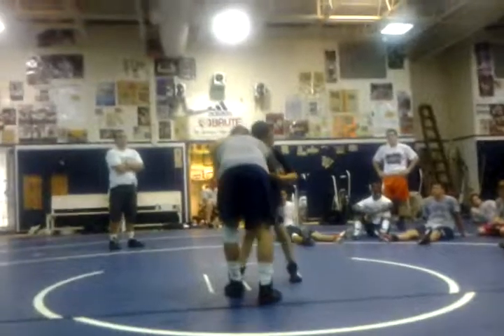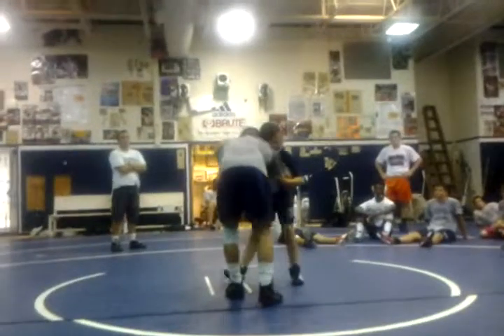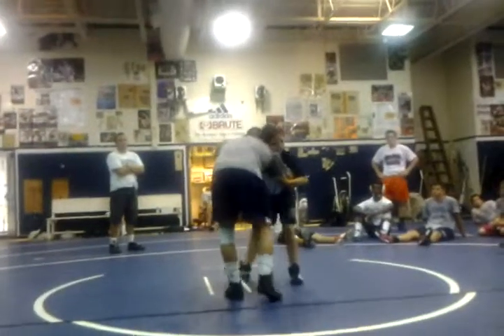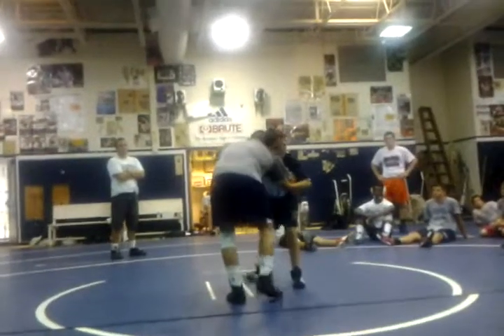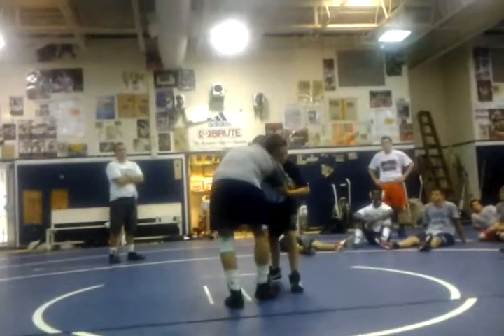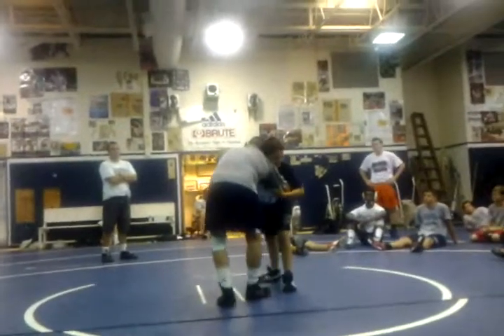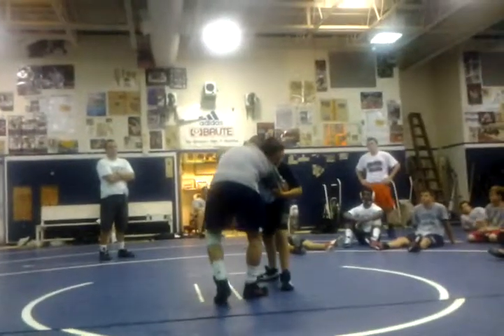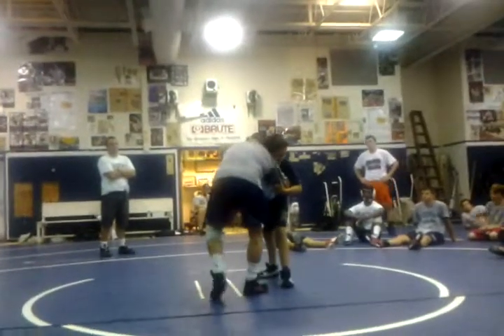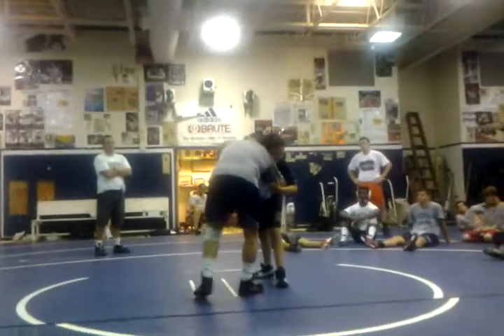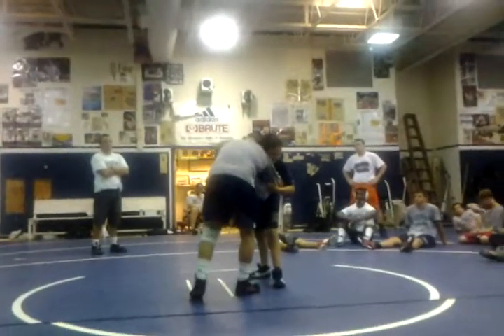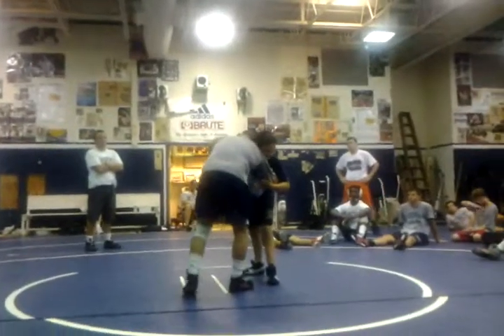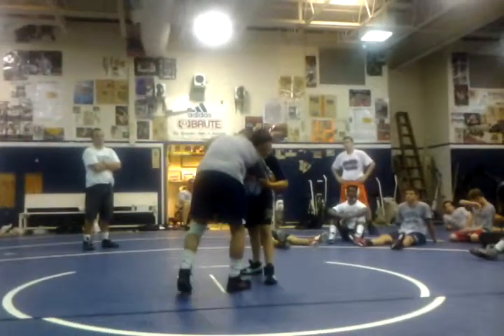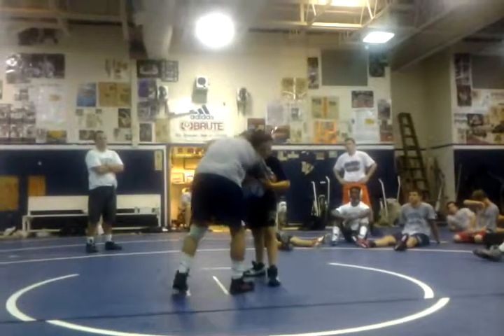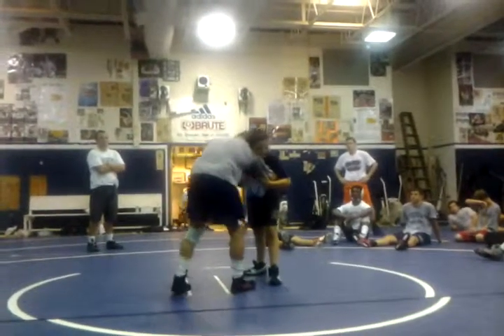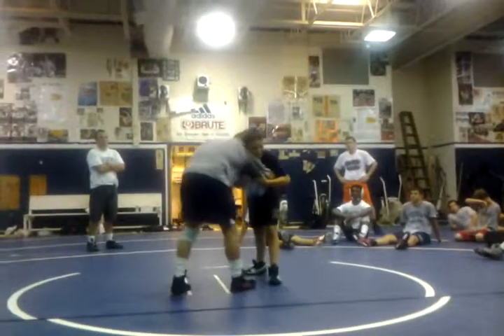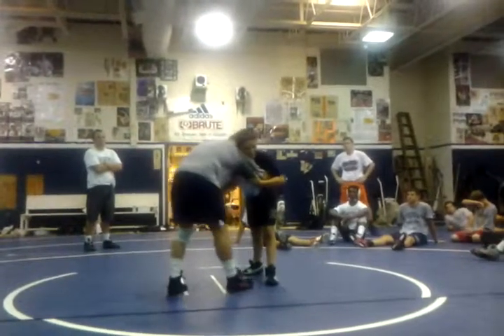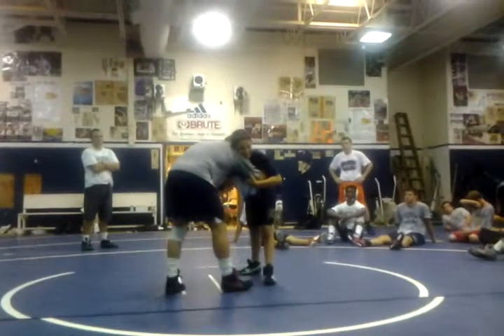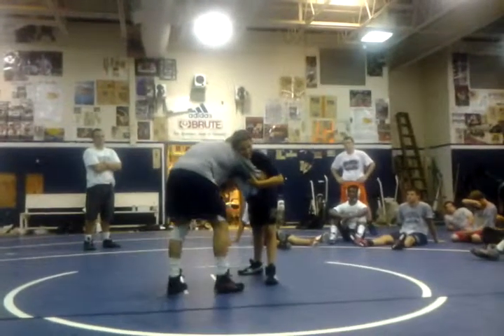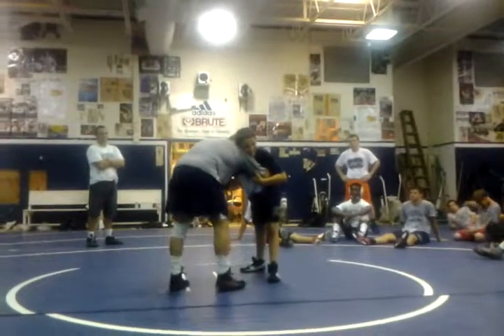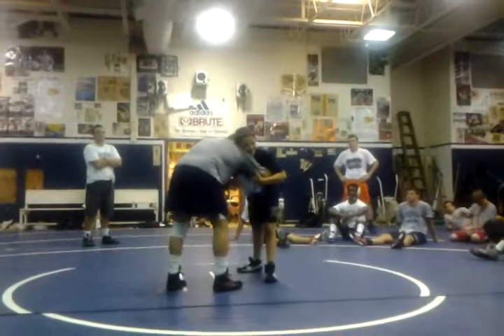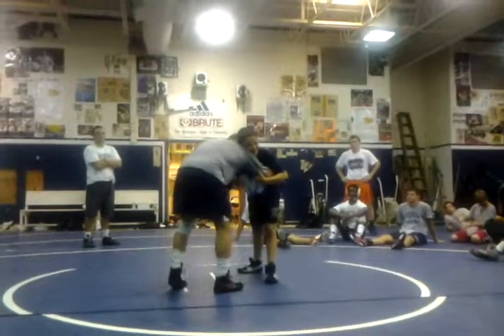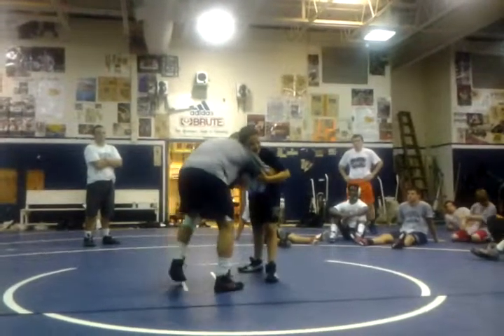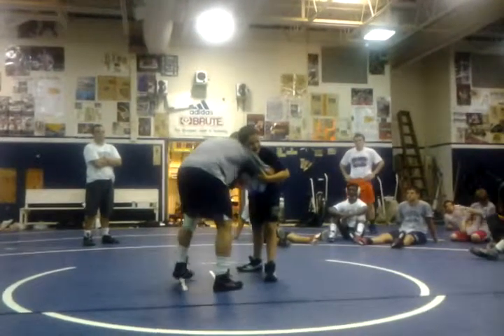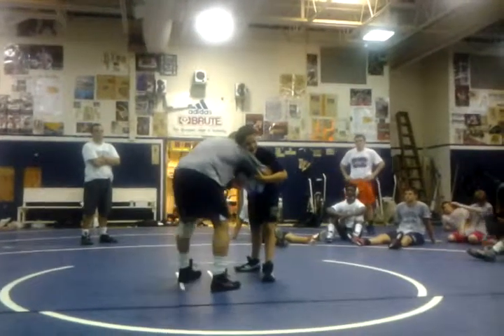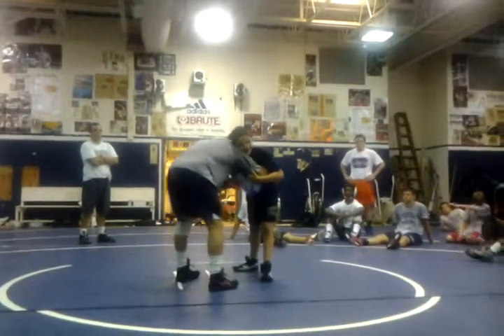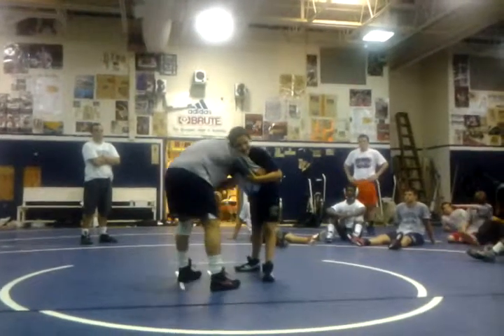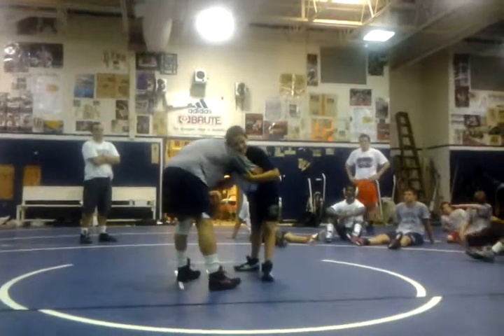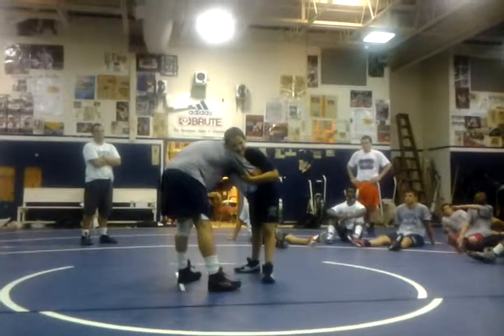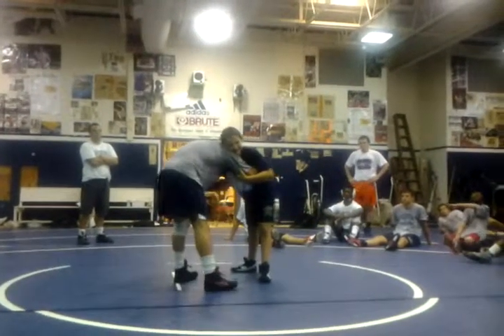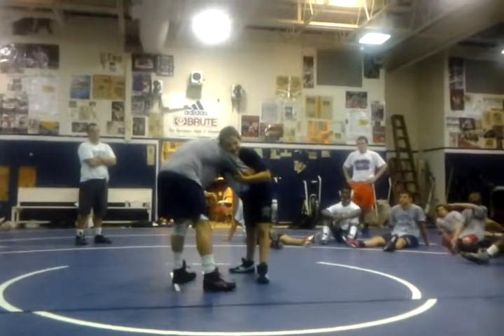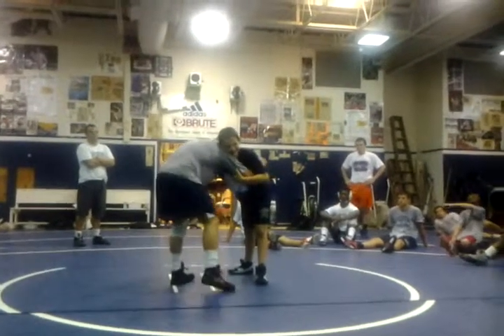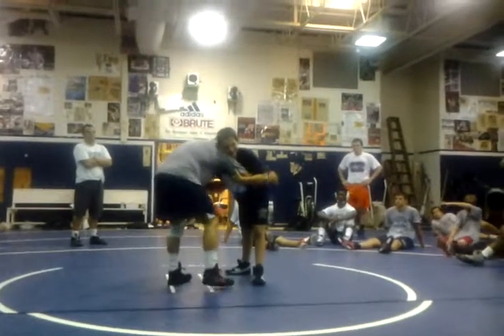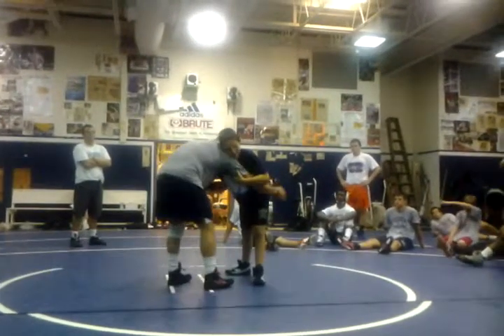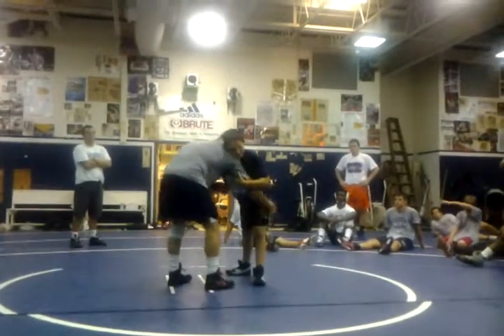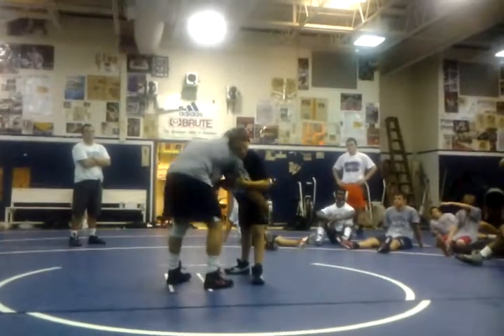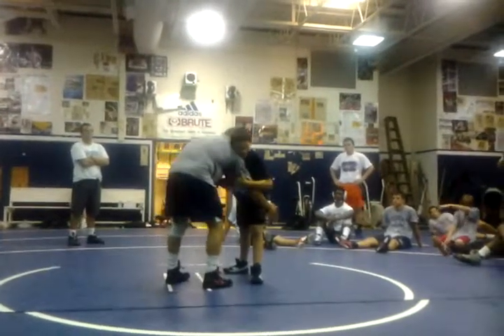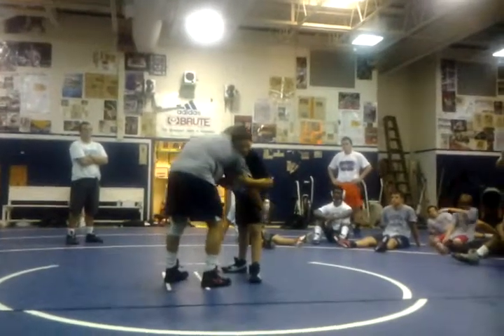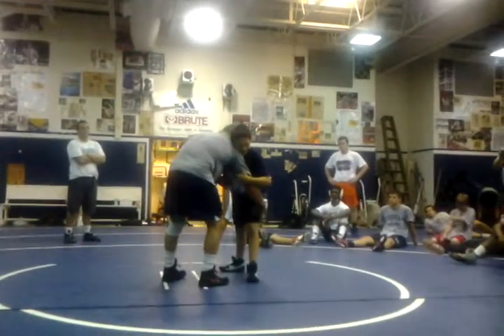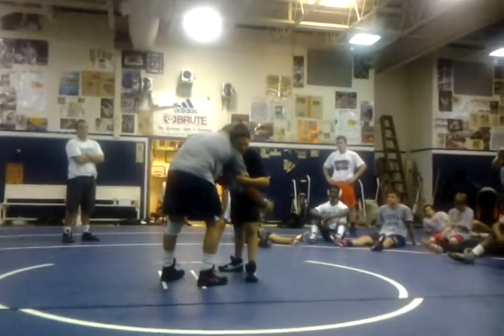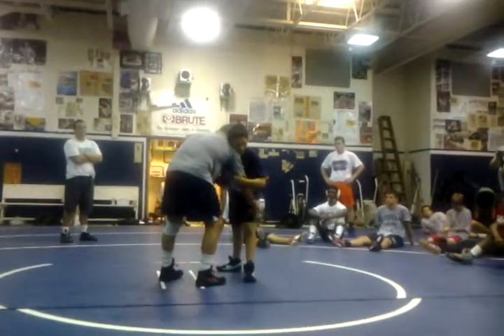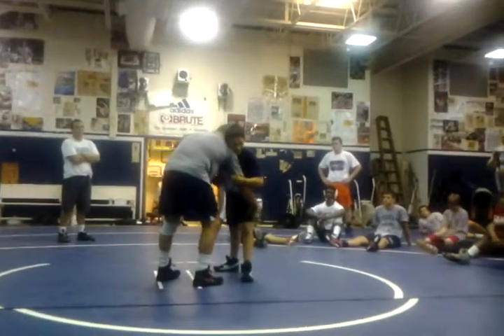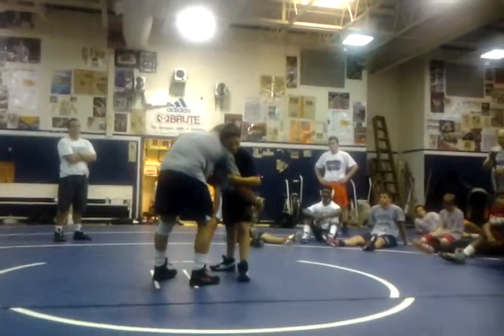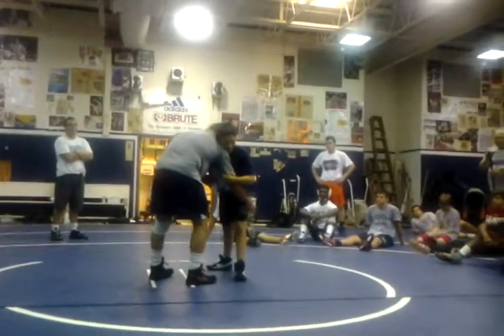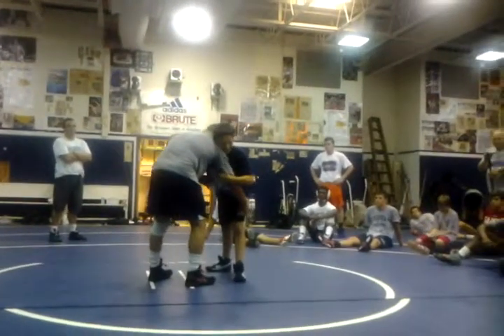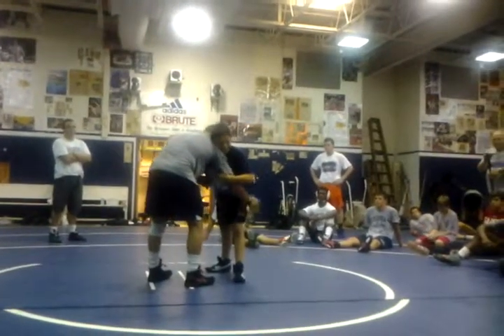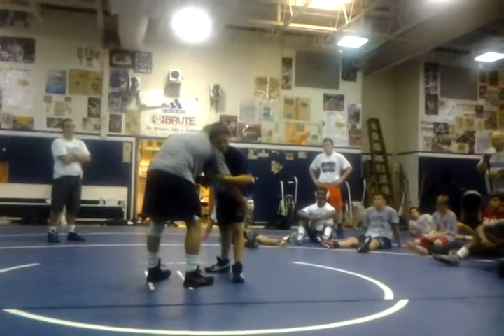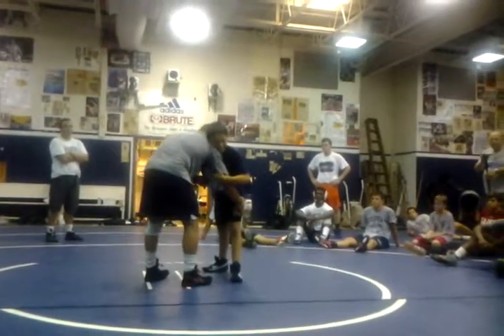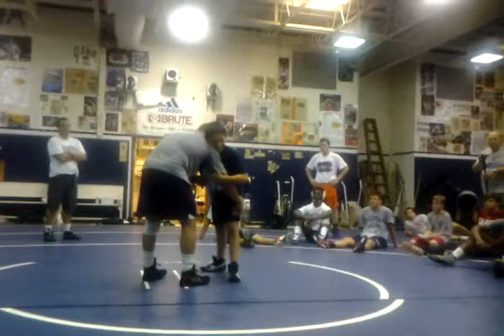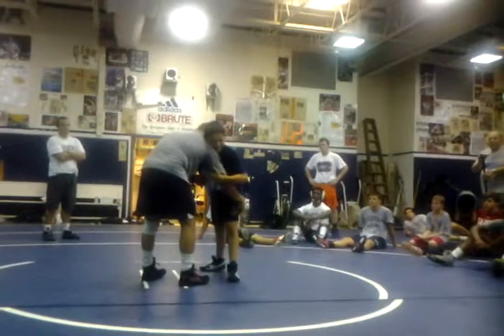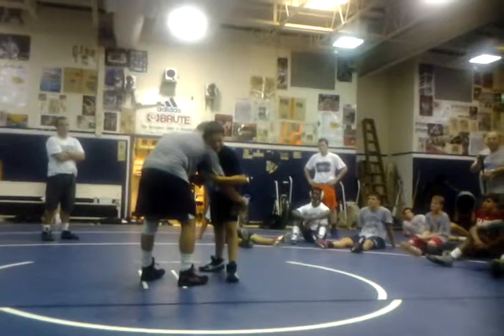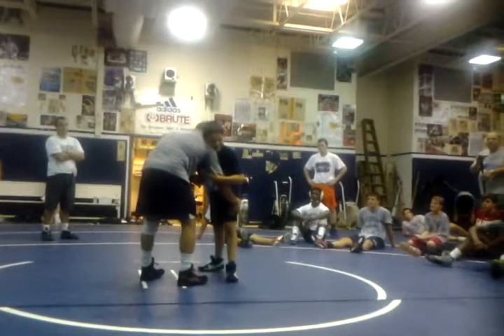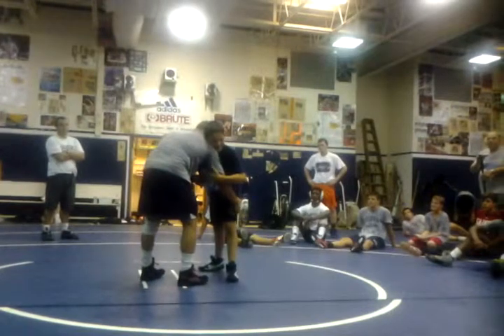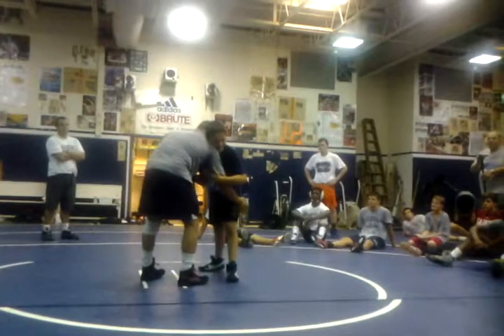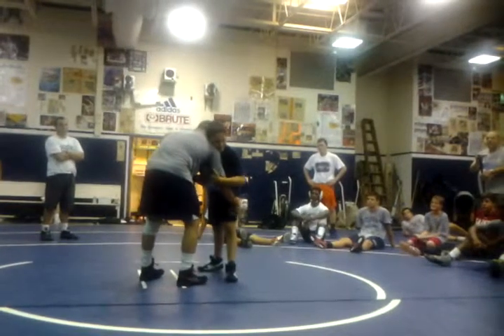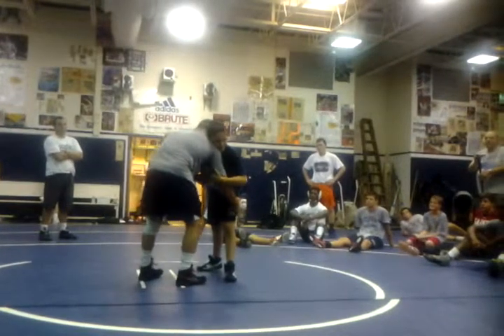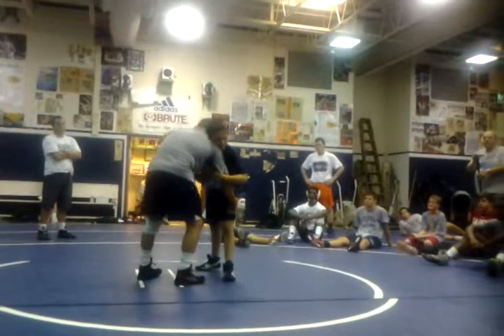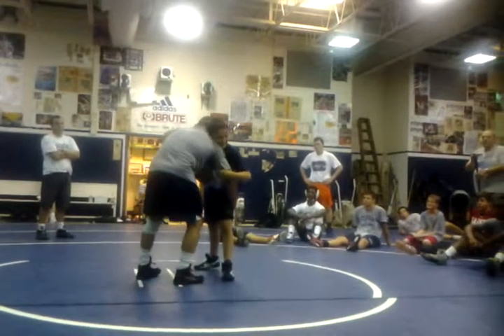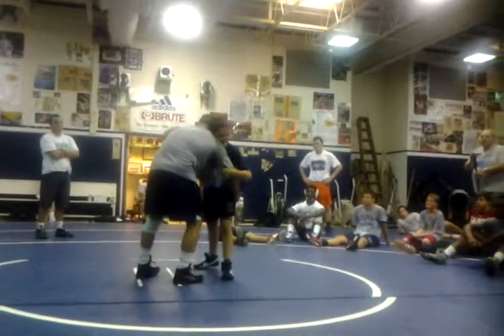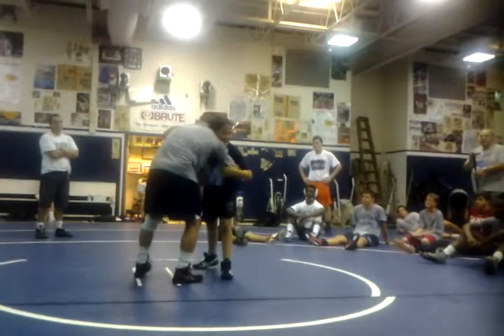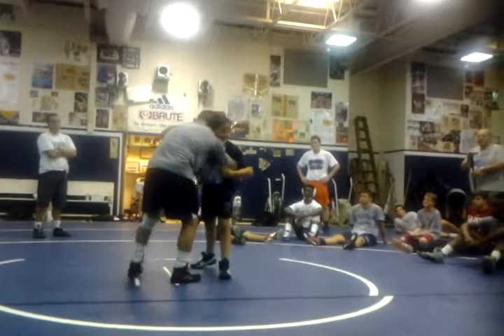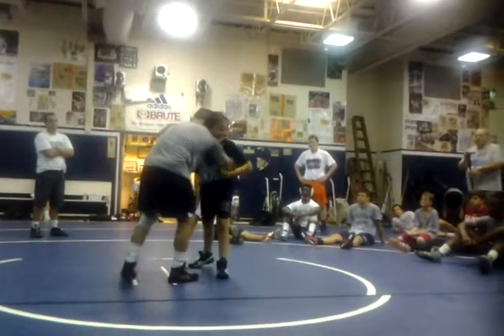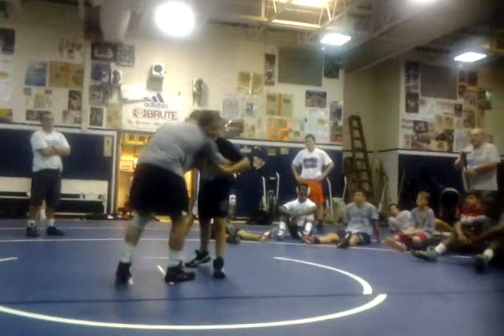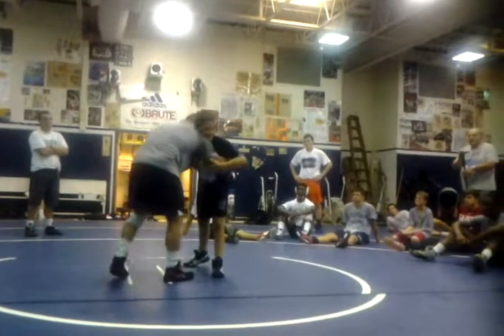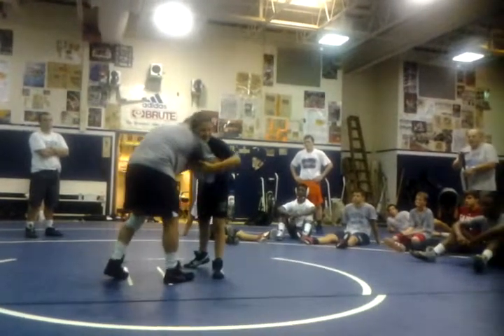This hand has the underhook here. What I want to do, I really want to go after this leg. This is going to get all the pressure on this.